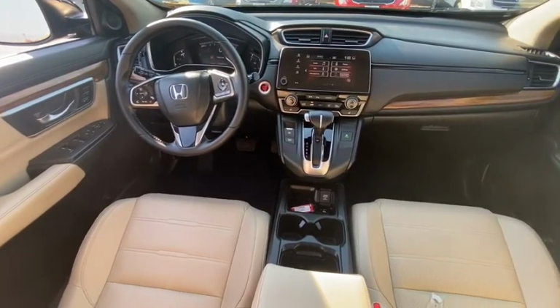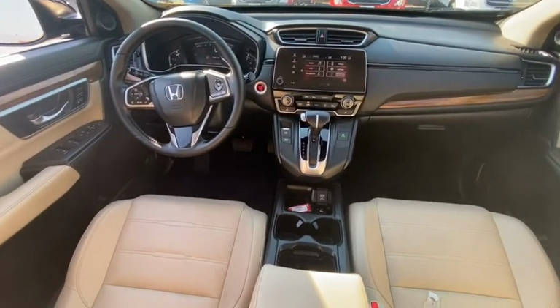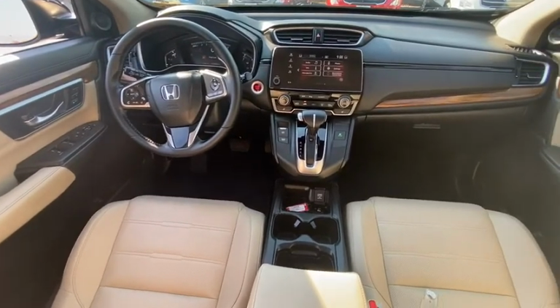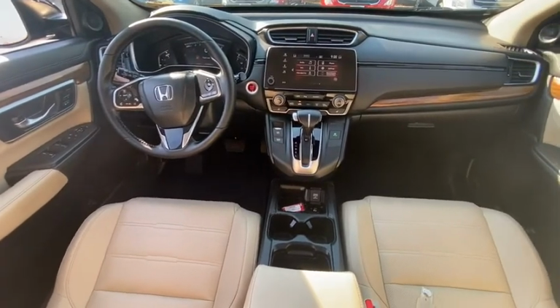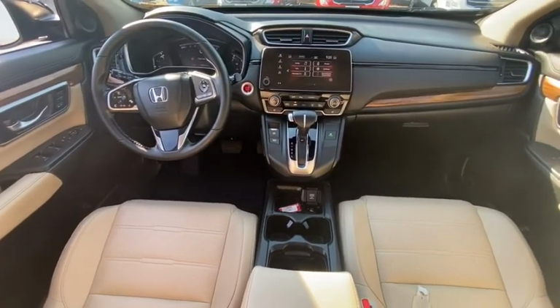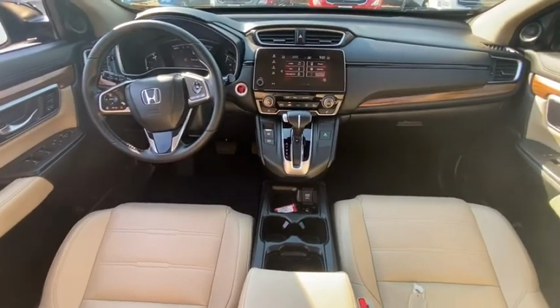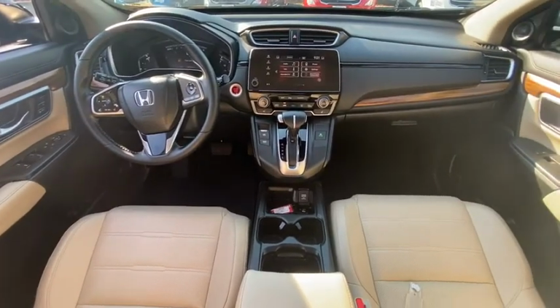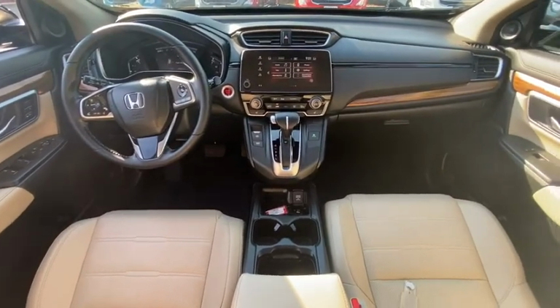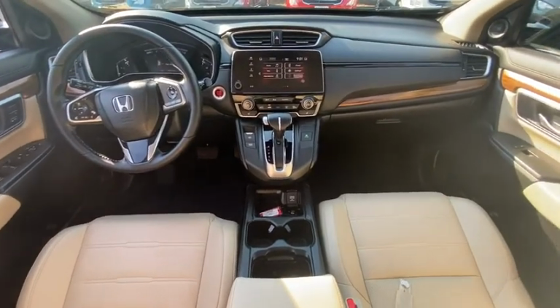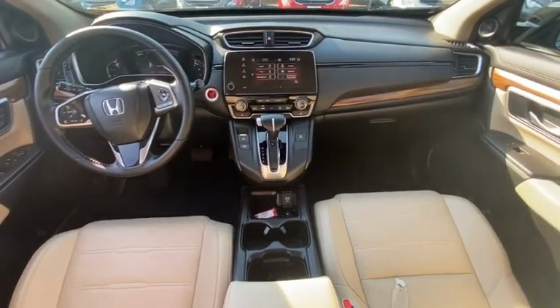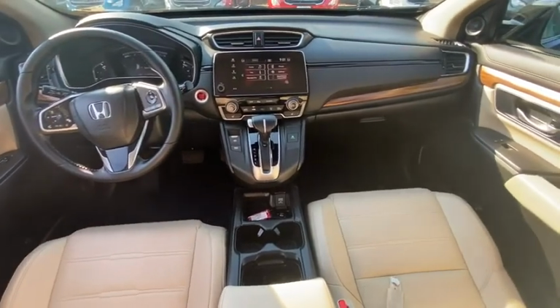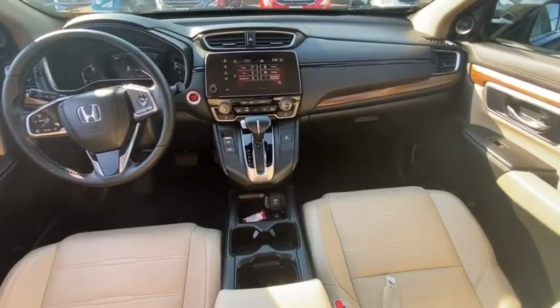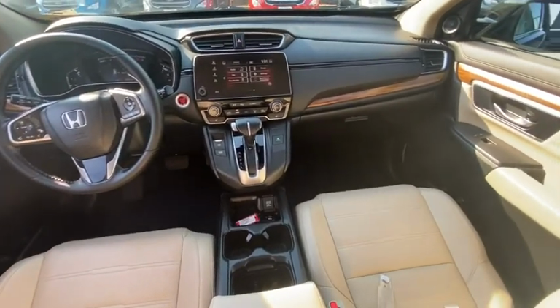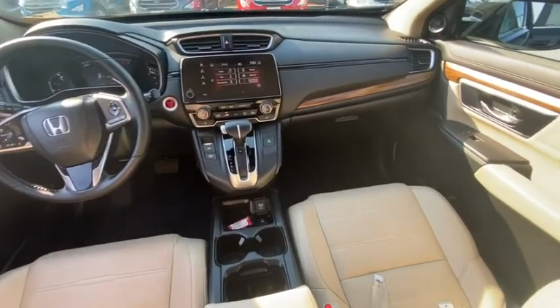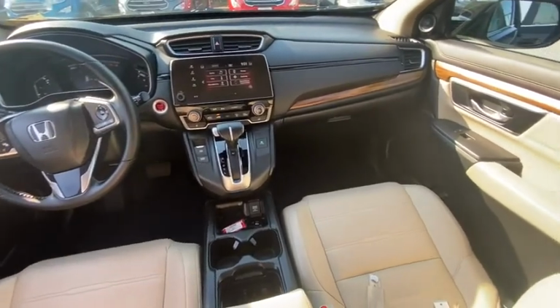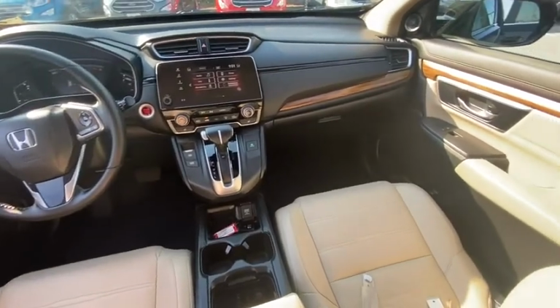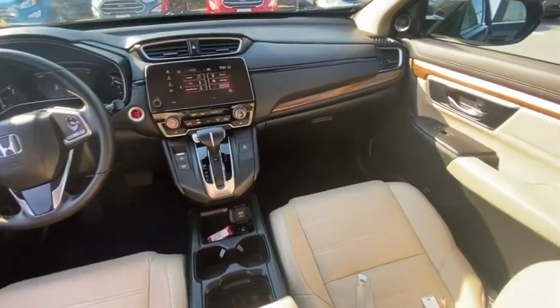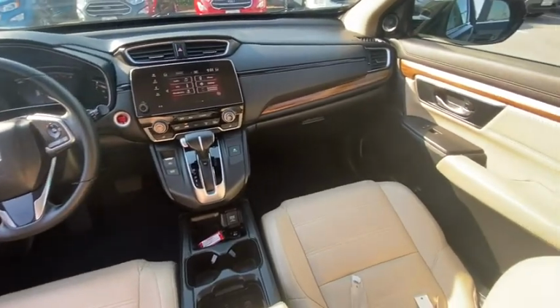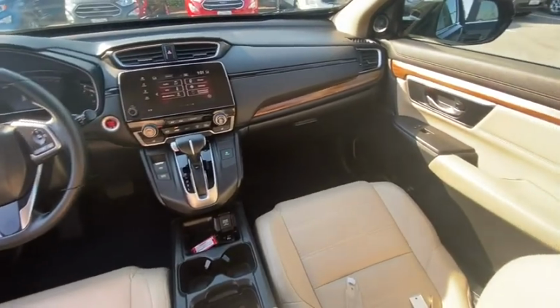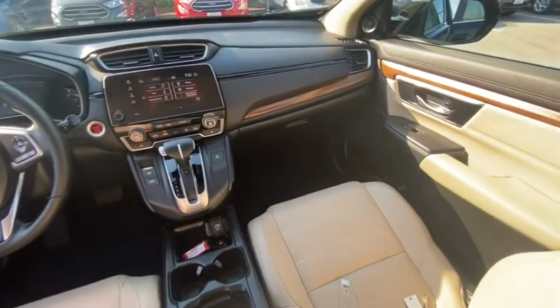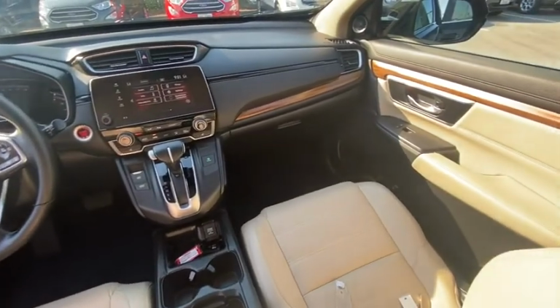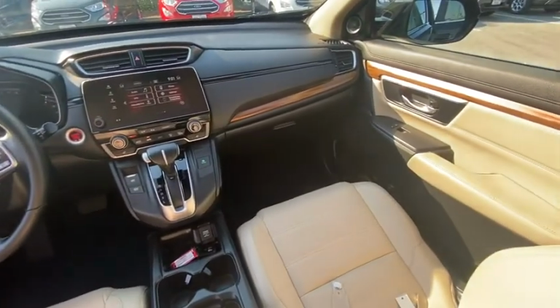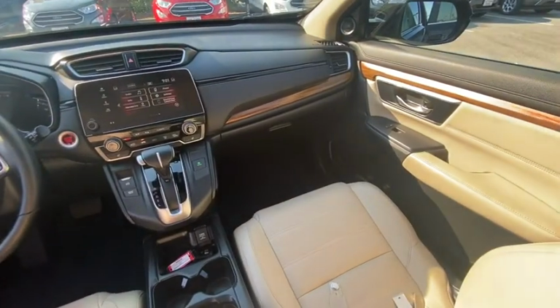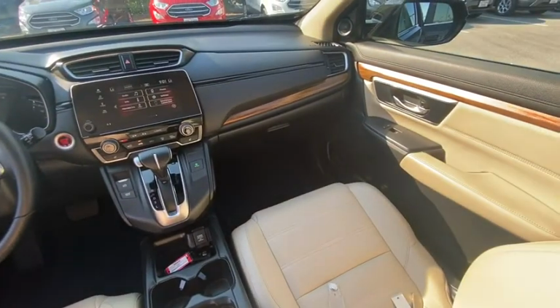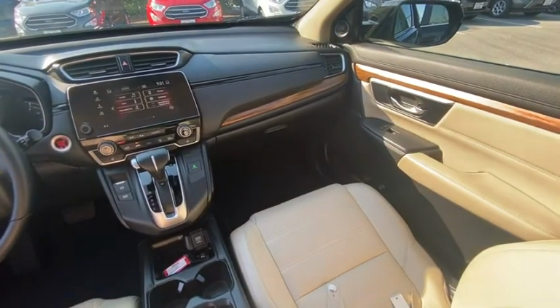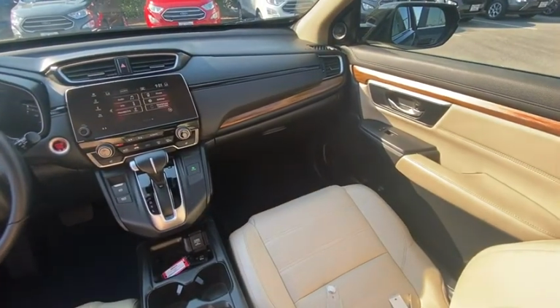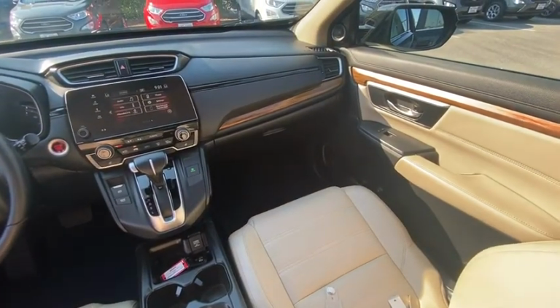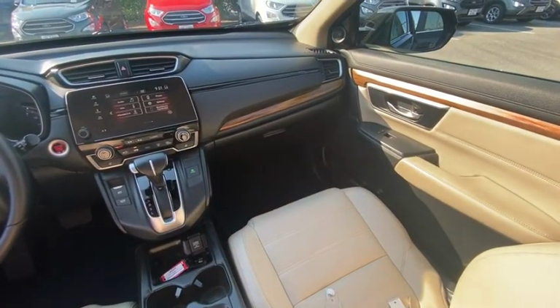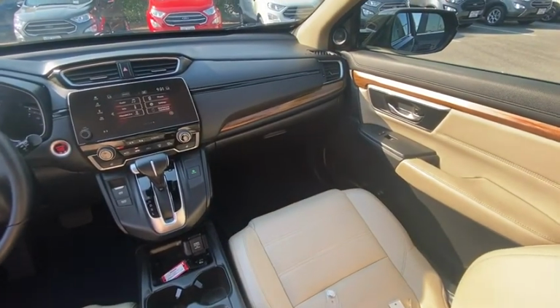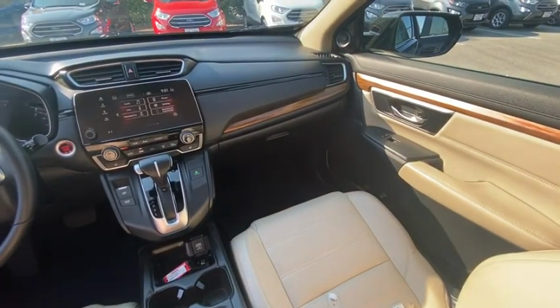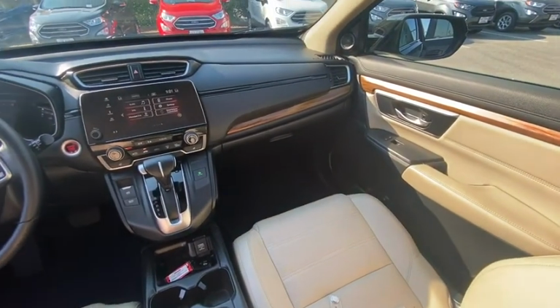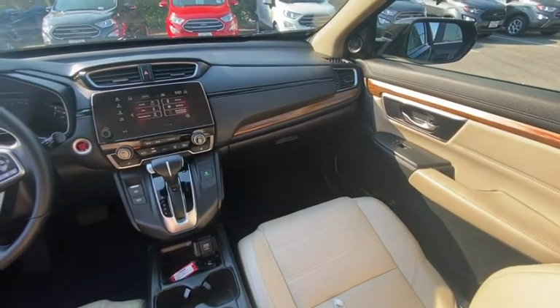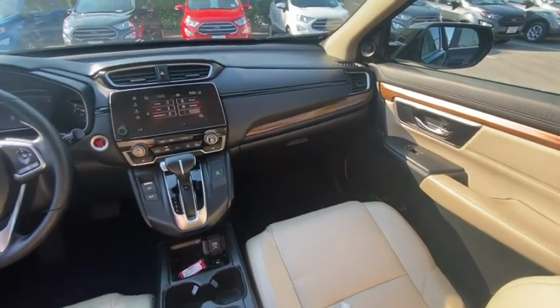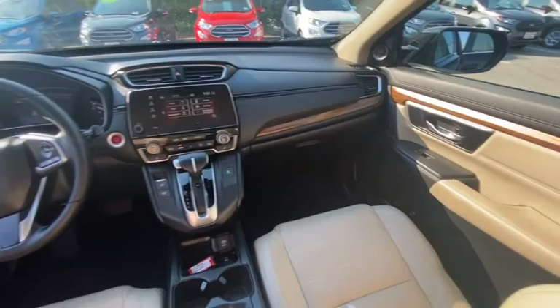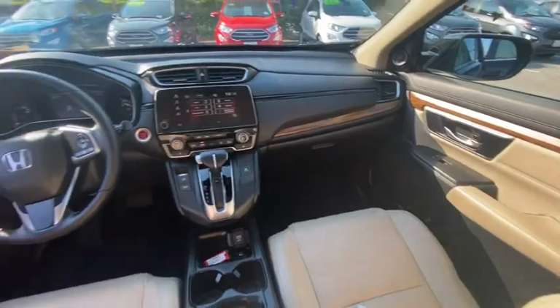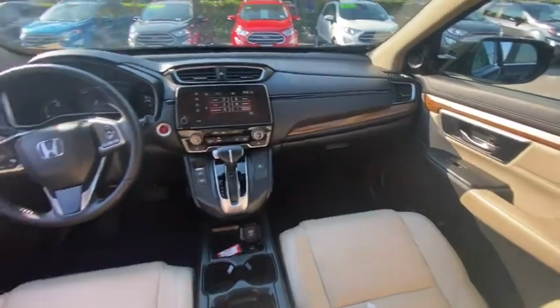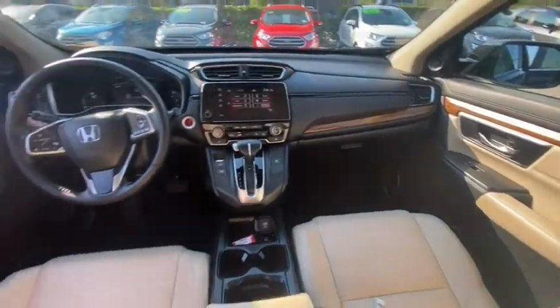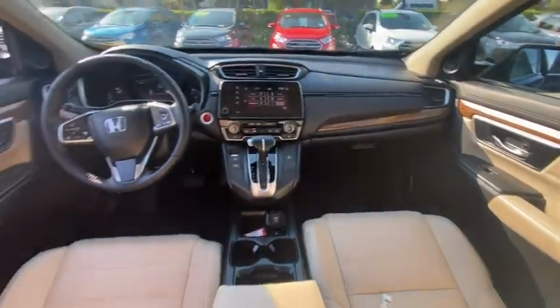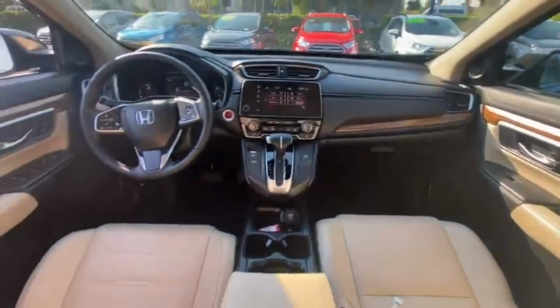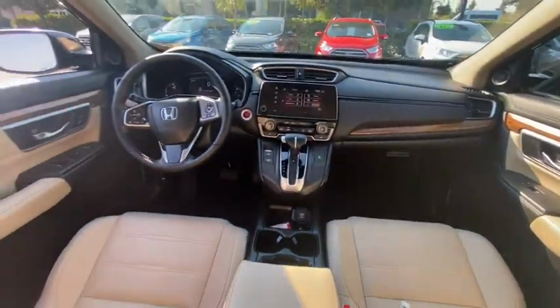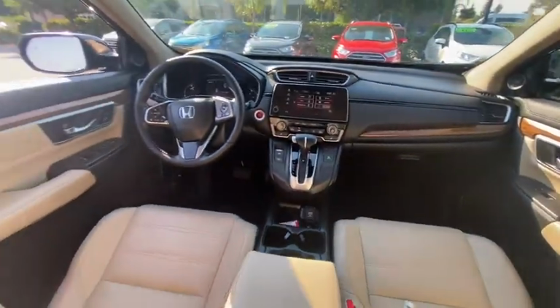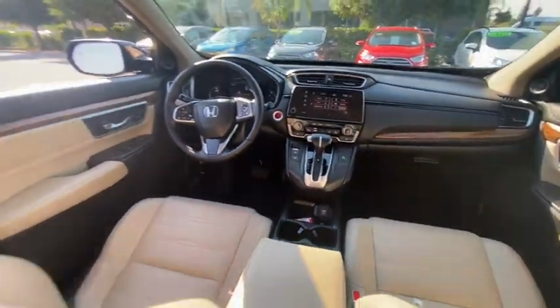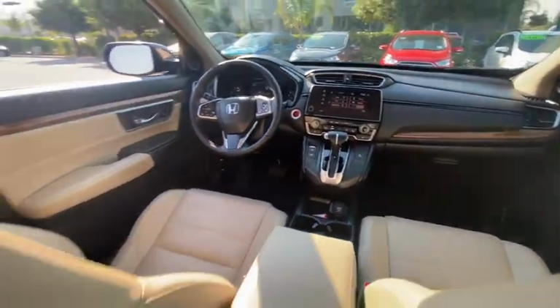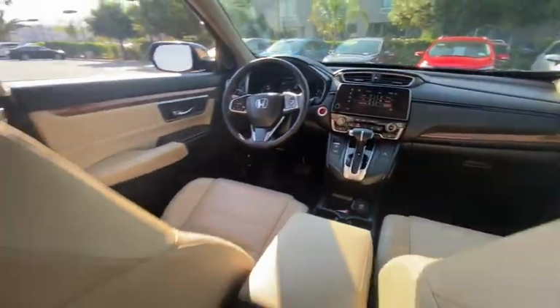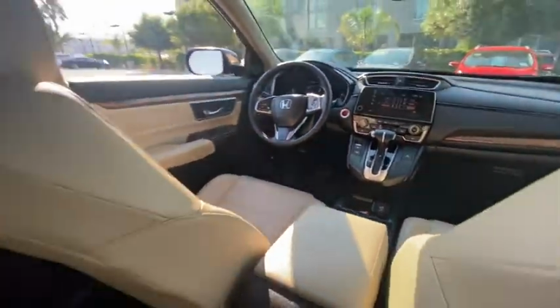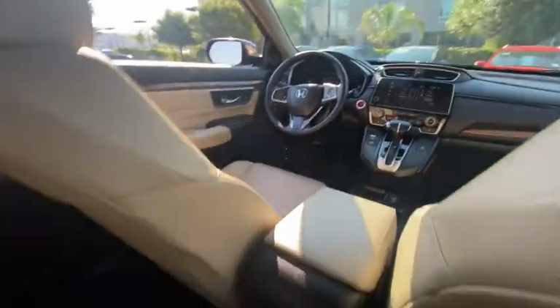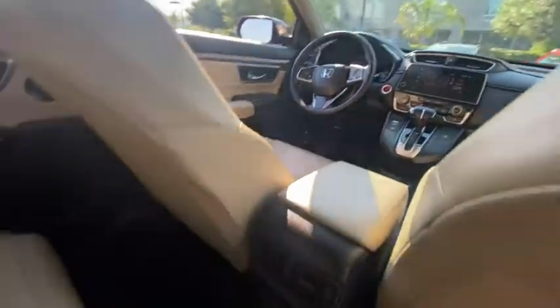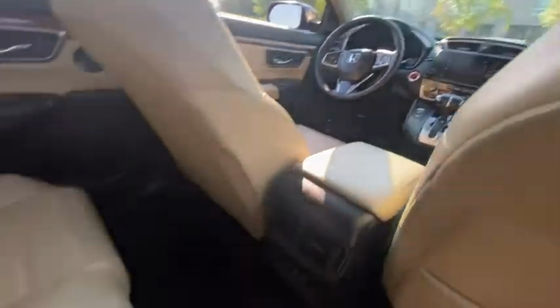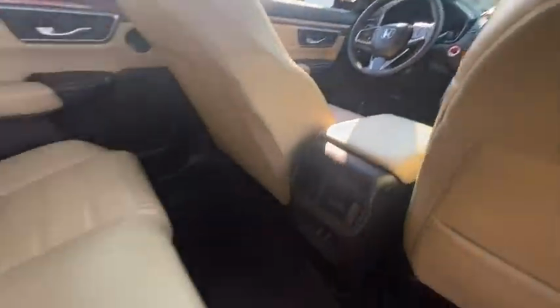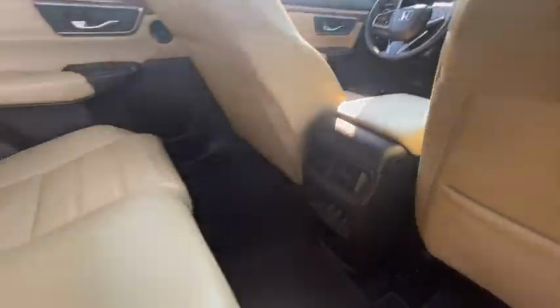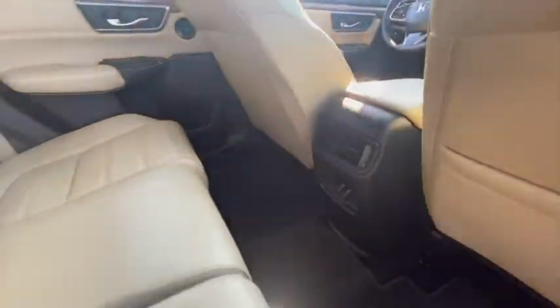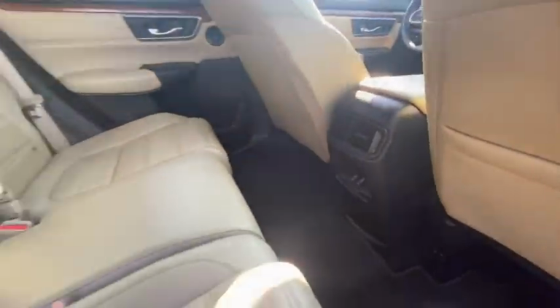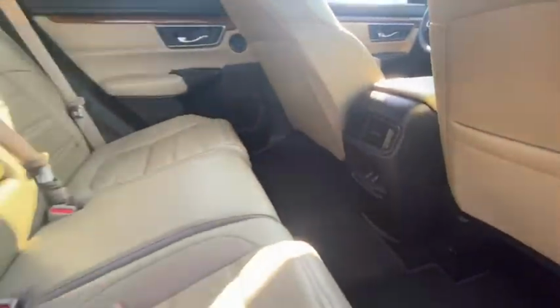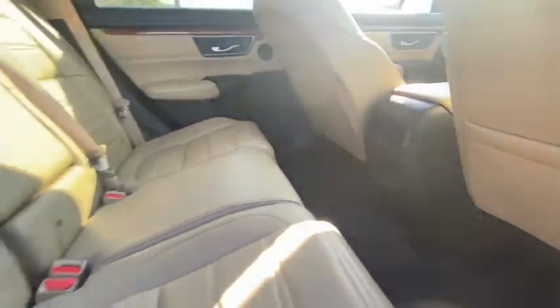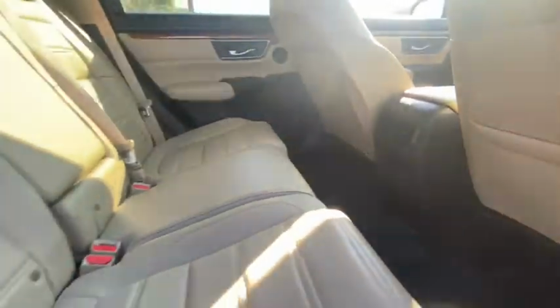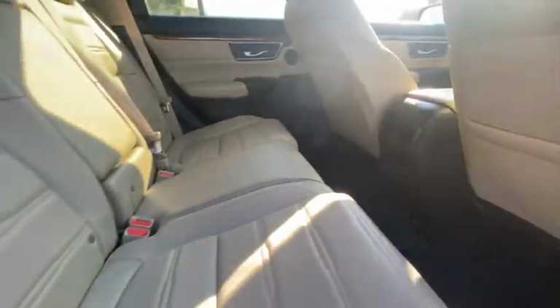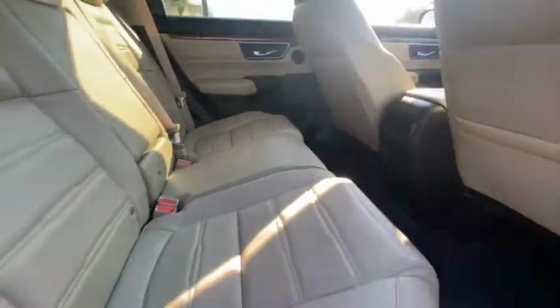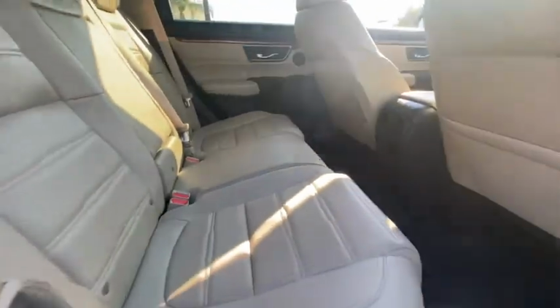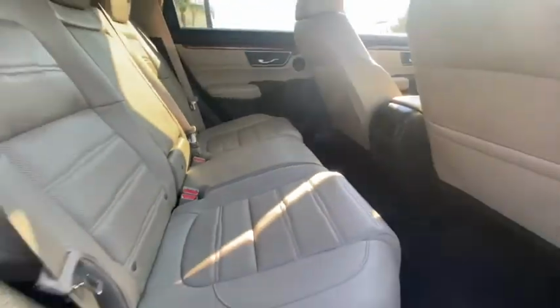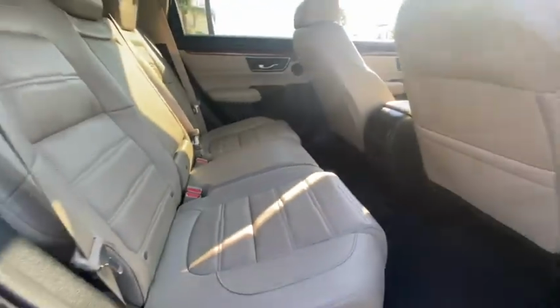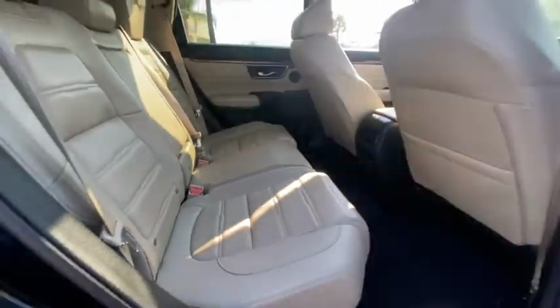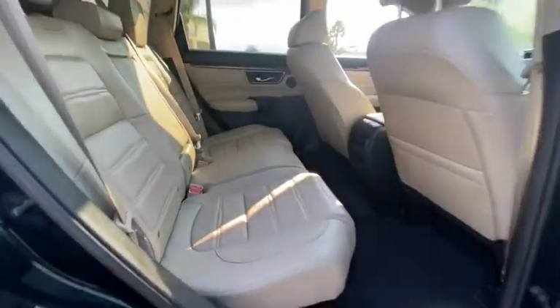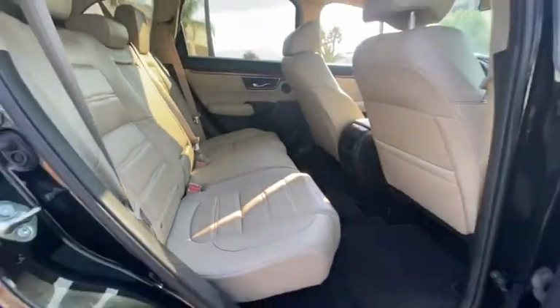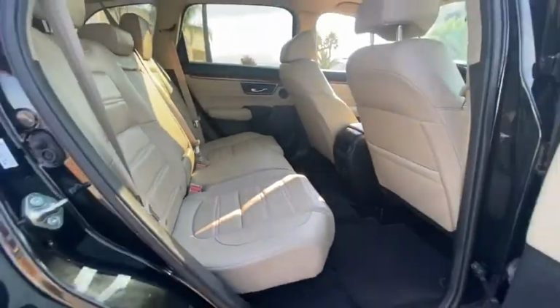Trip computer, rear window defroster, heated front seats, remote keyless entry, tachometer, panic alarm, leather seats.